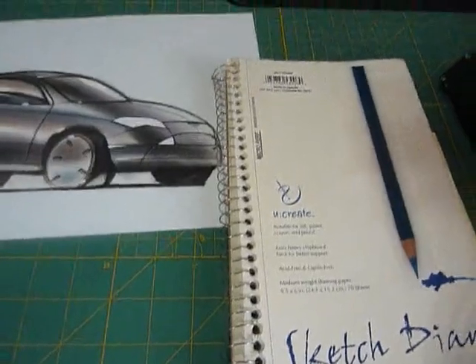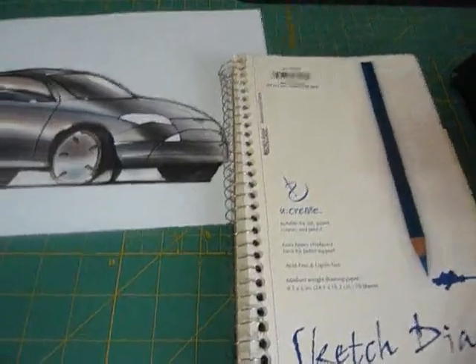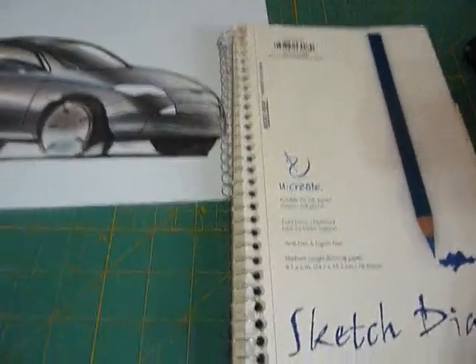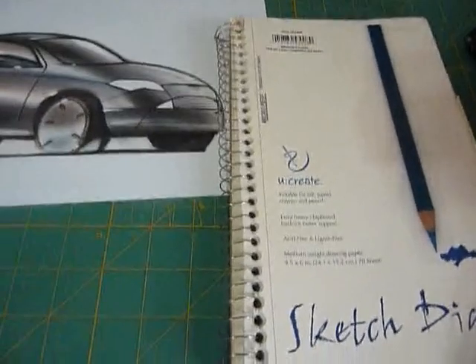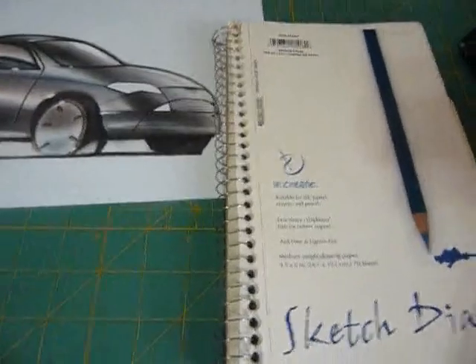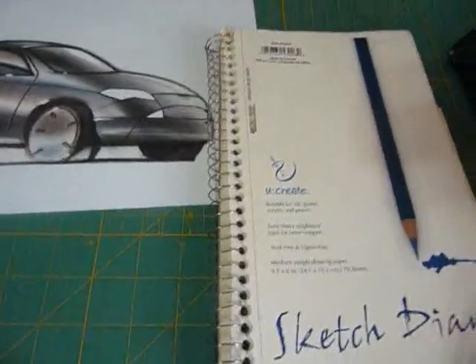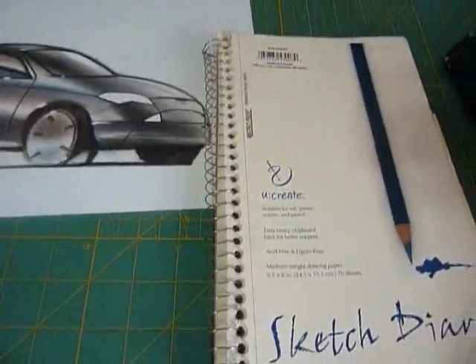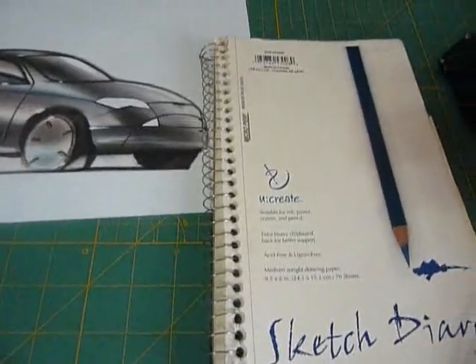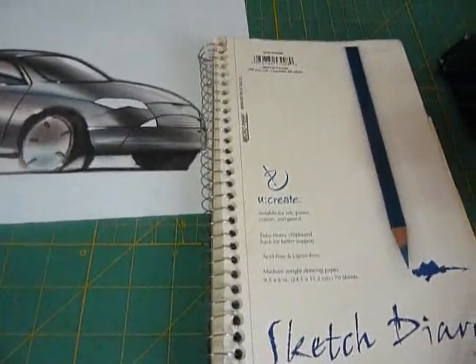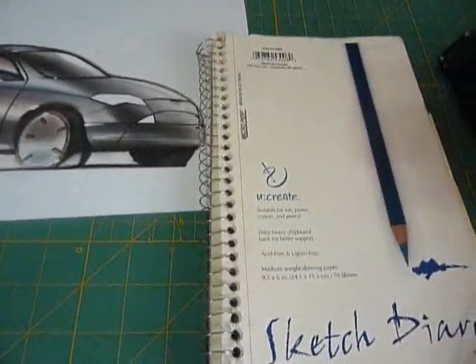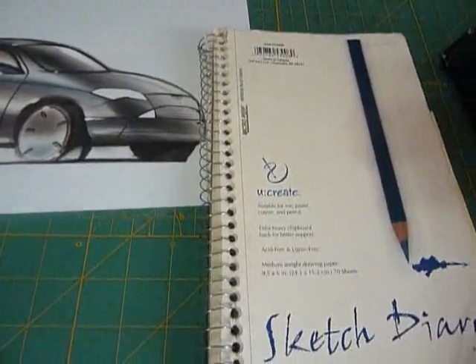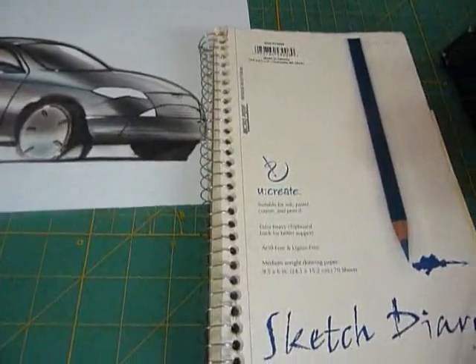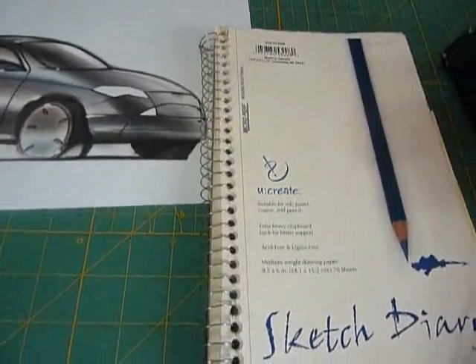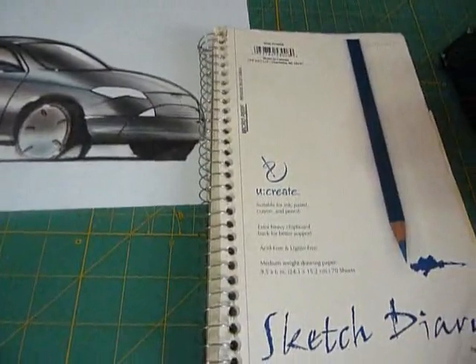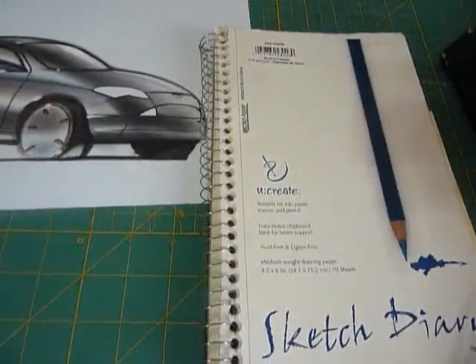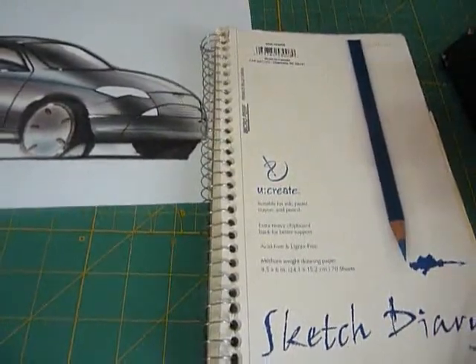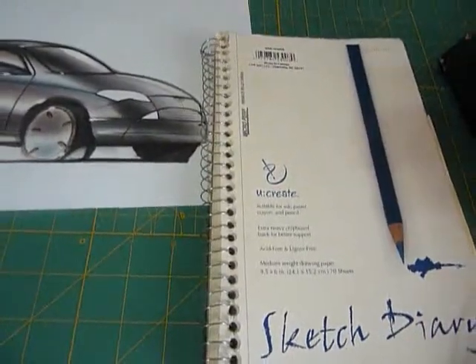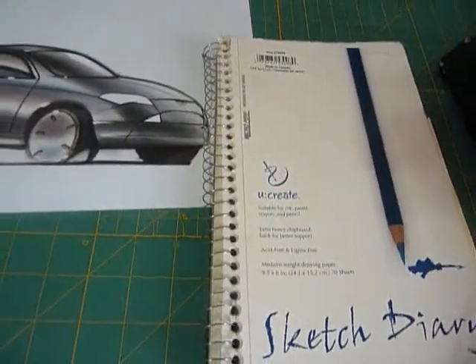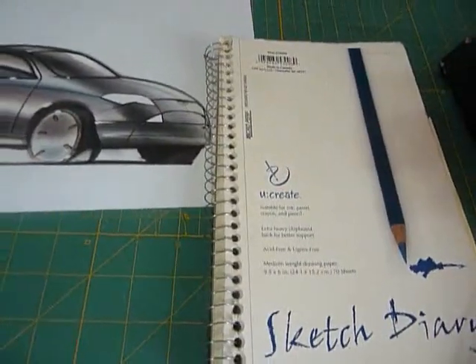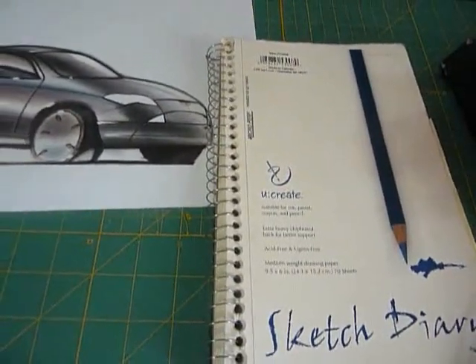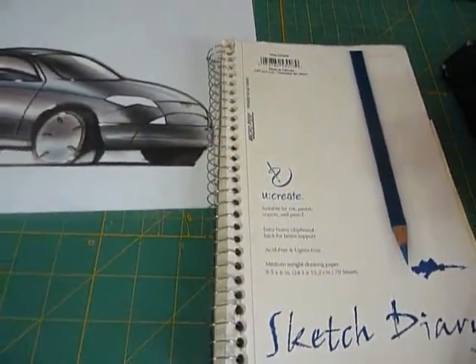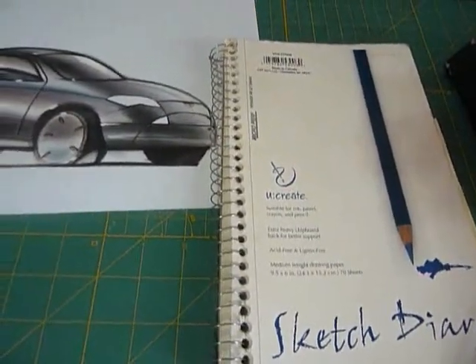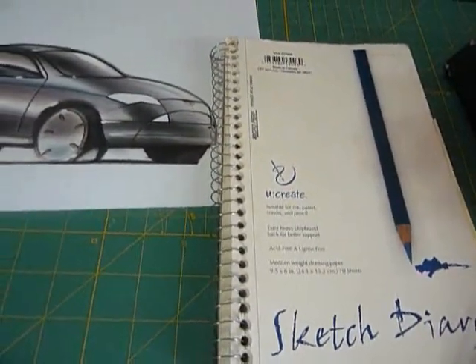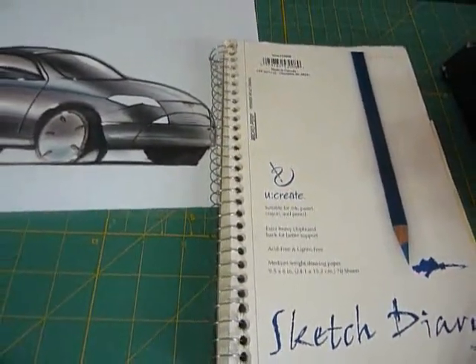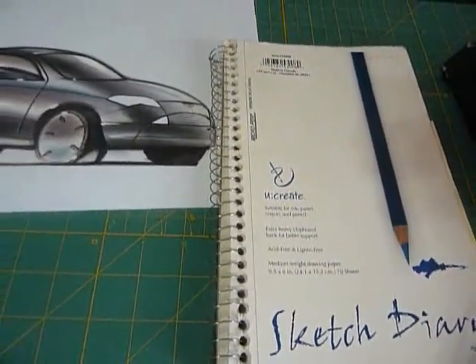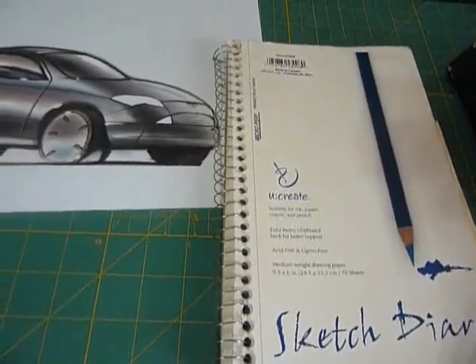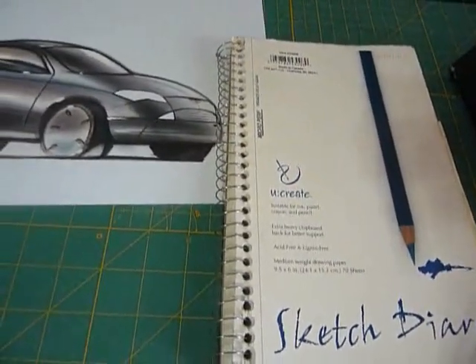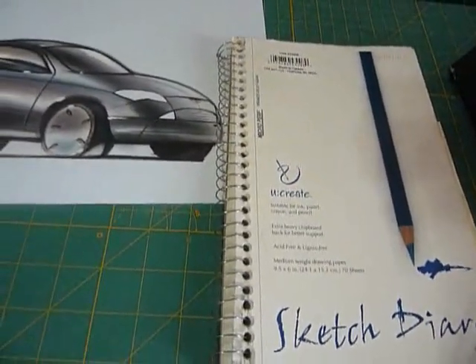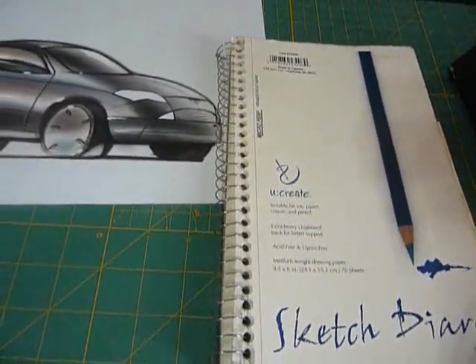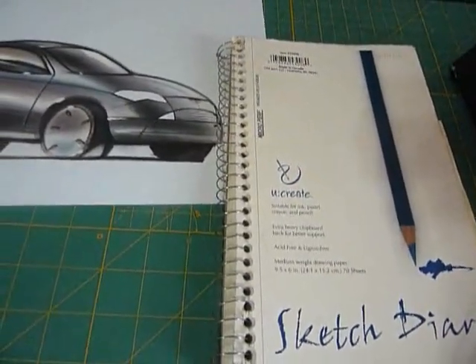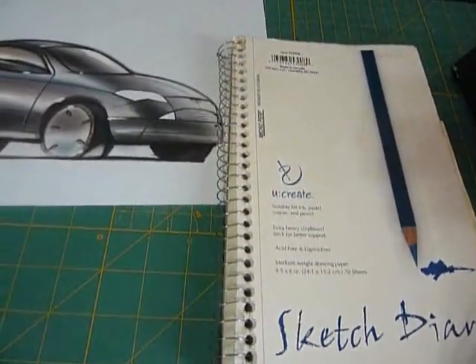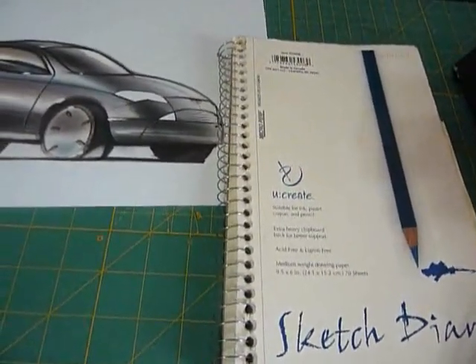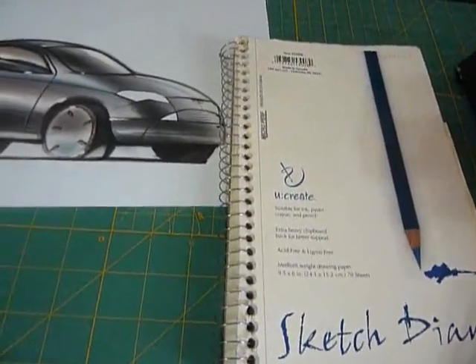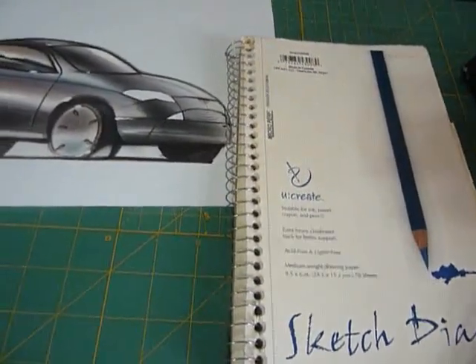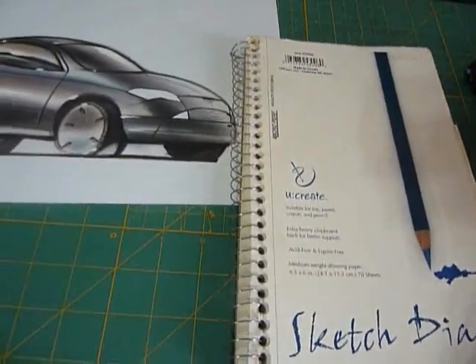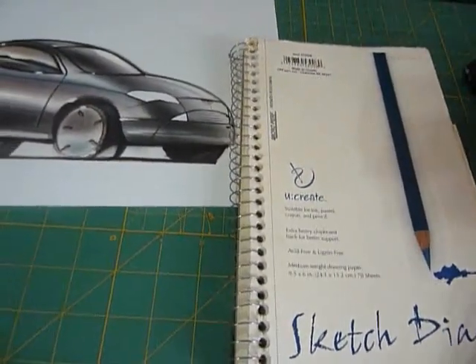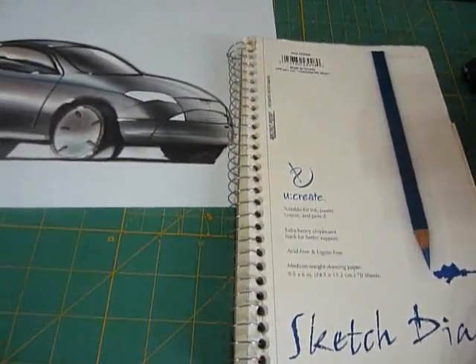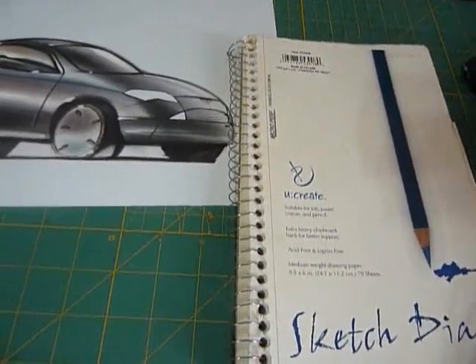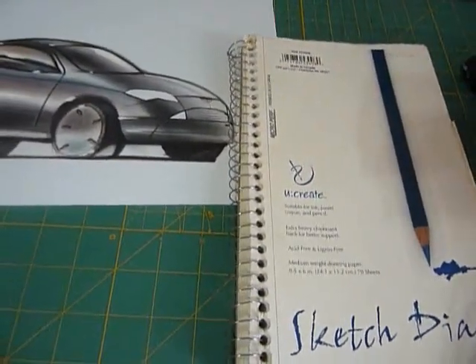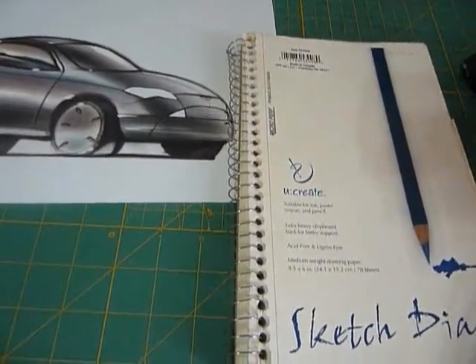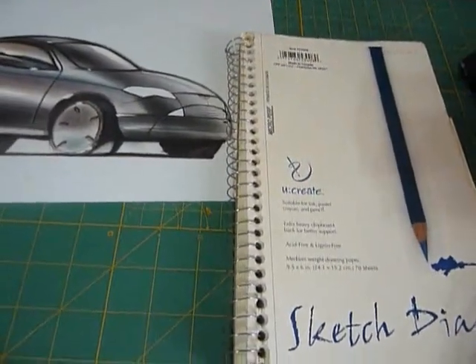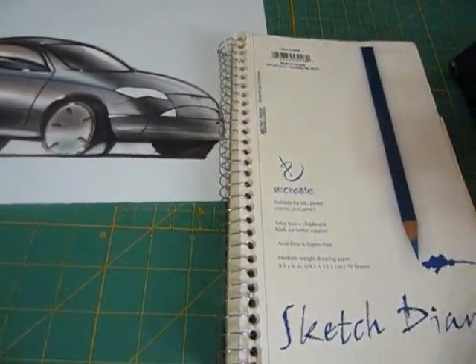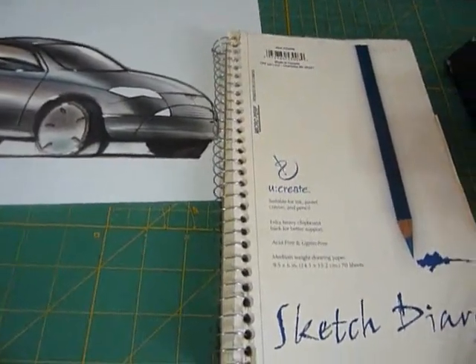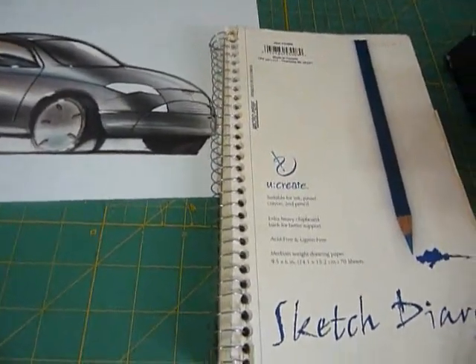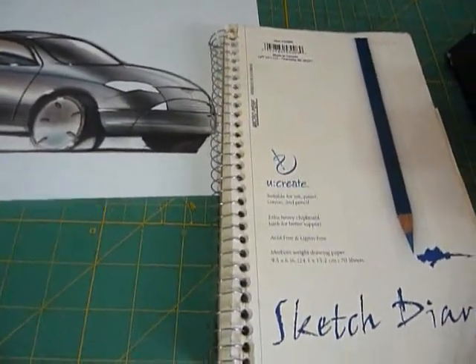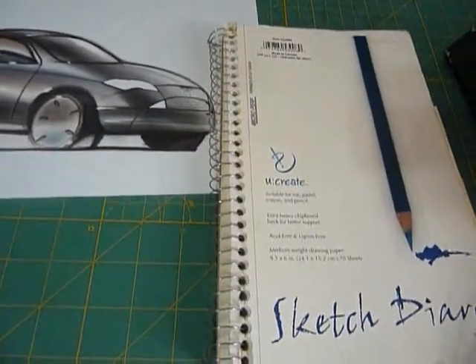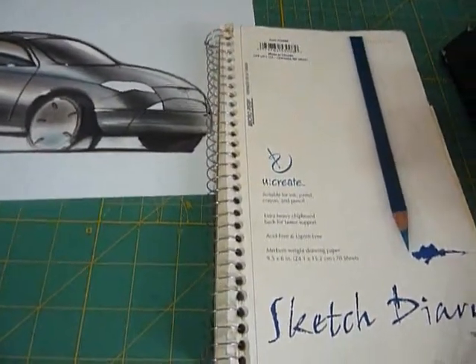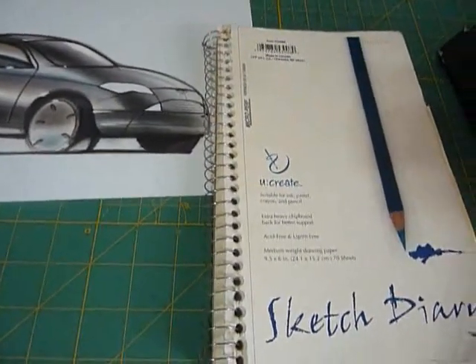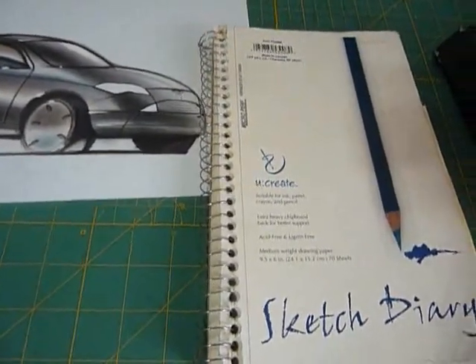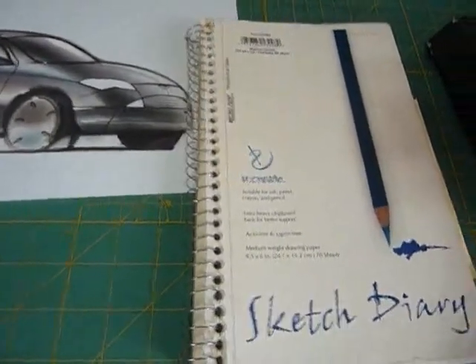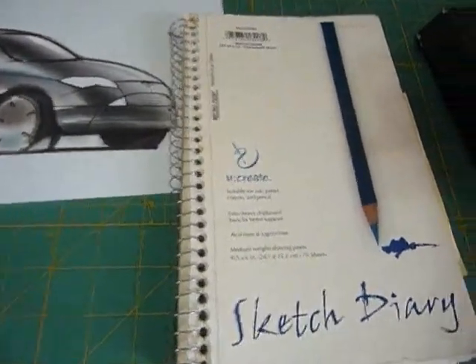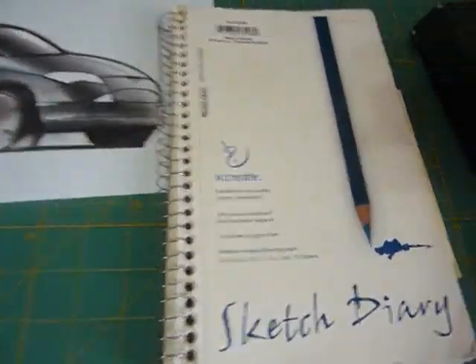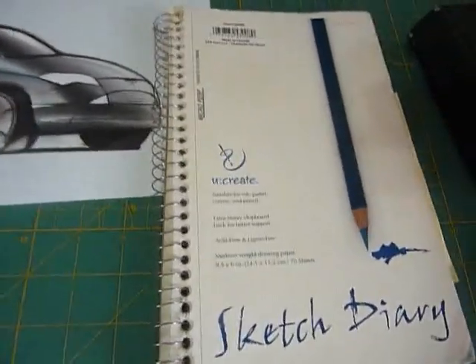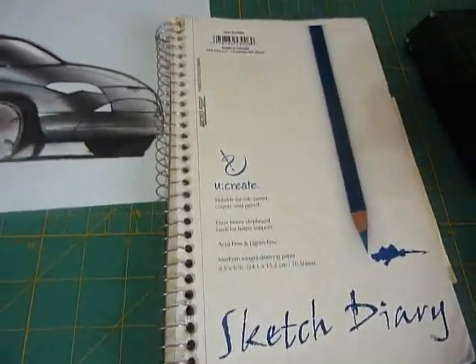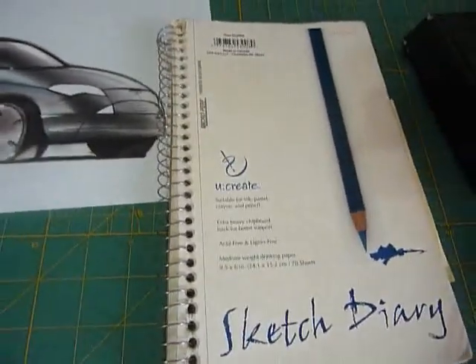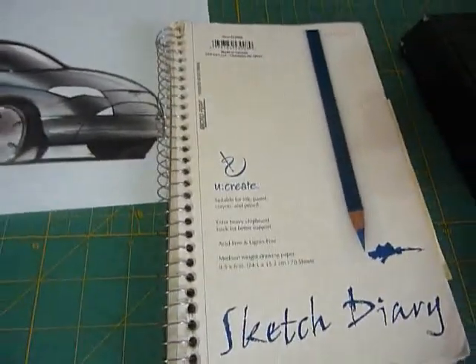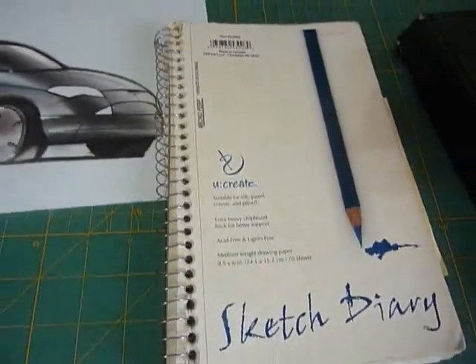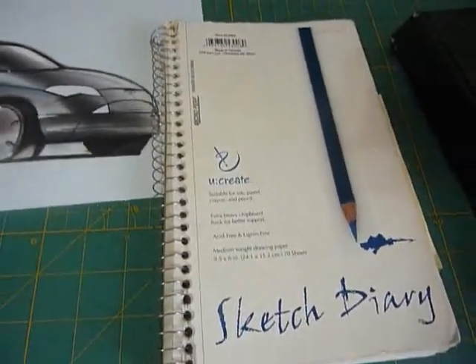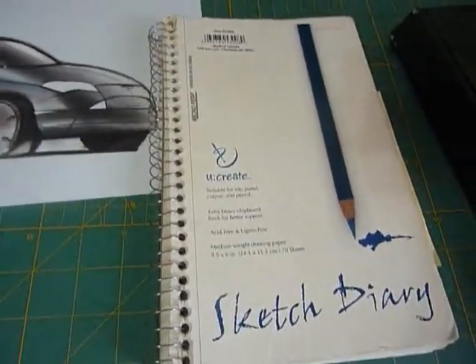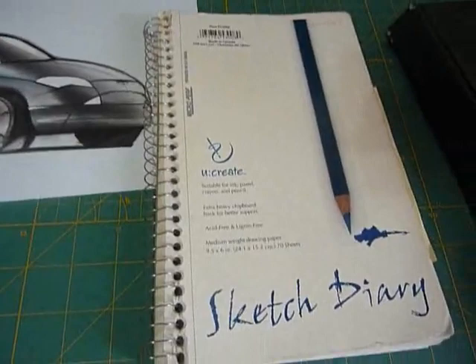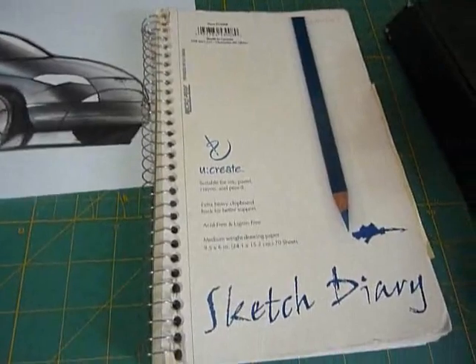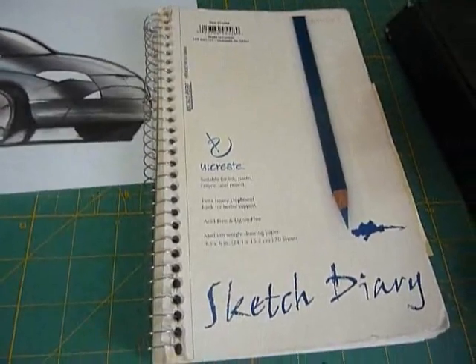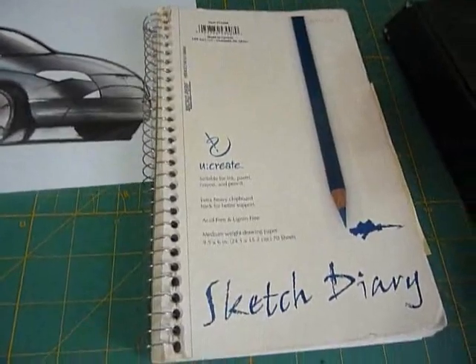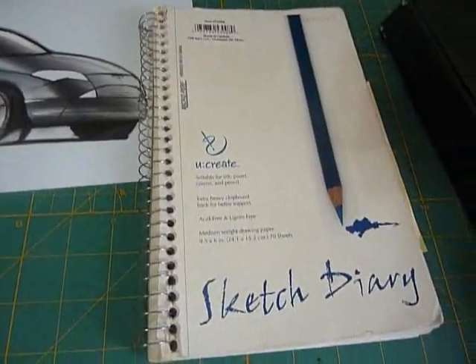Hi, welcome to drivenmavens.com. My name is Arvind and I'm going to talk to you today about the importance of keeping an active sketchbook.